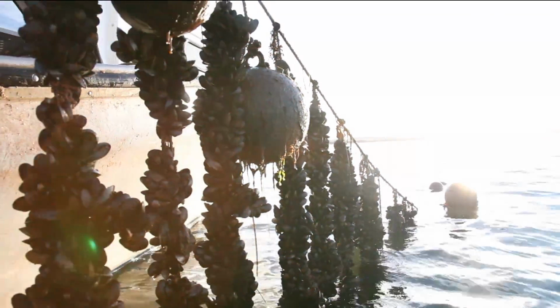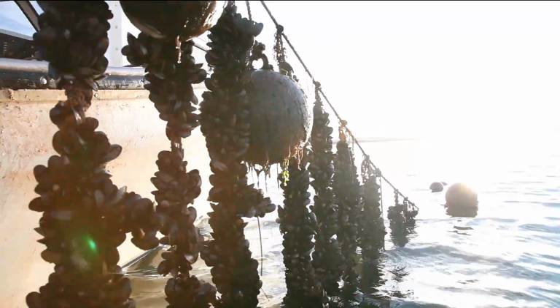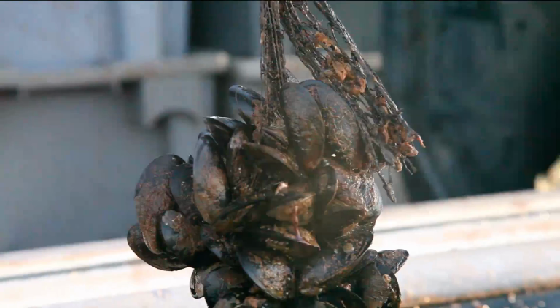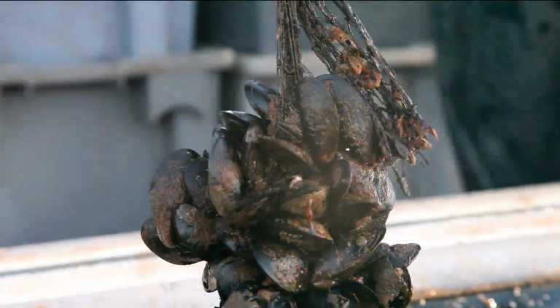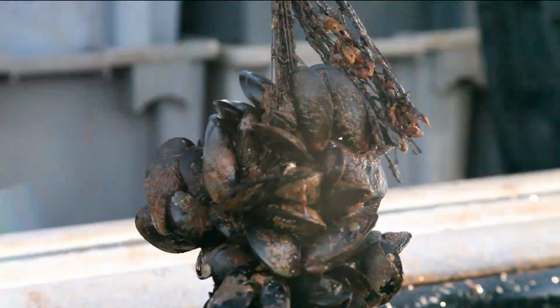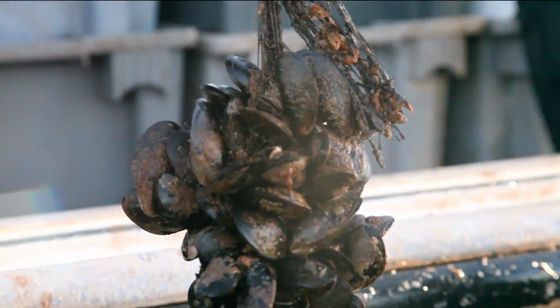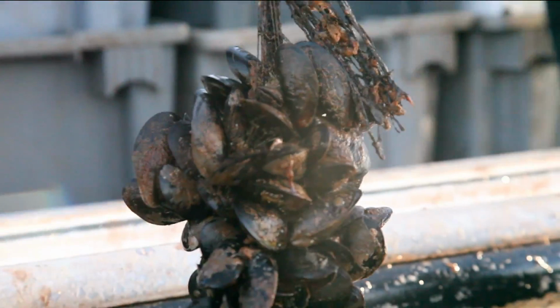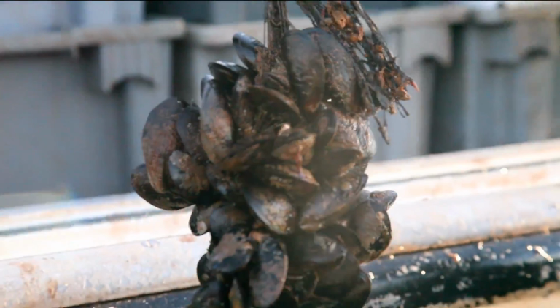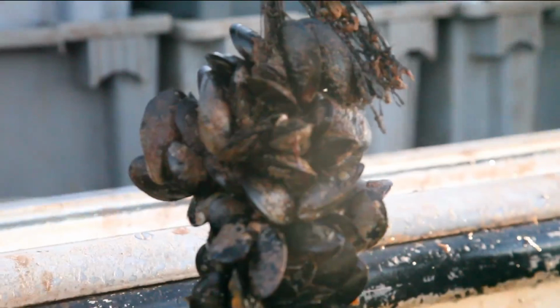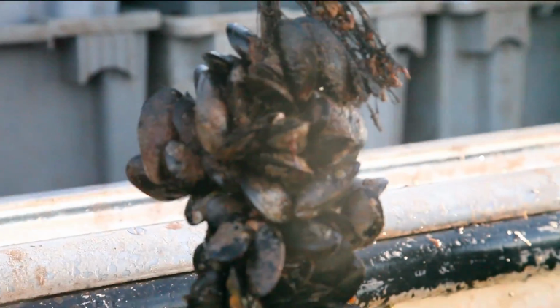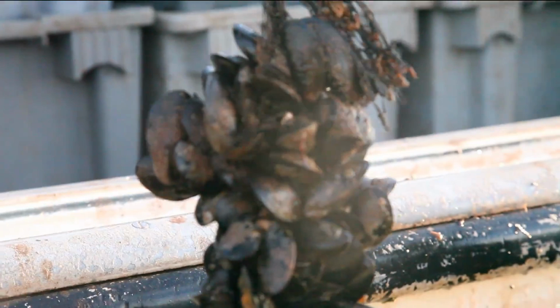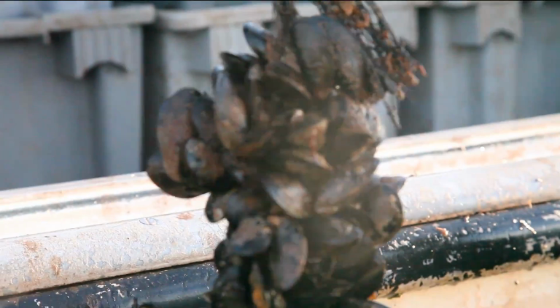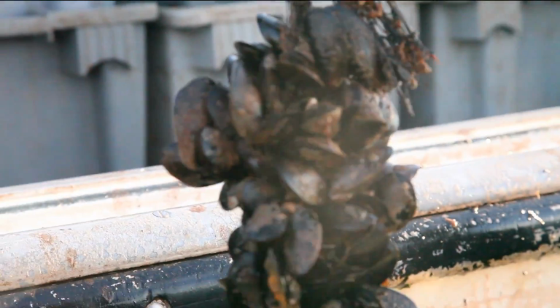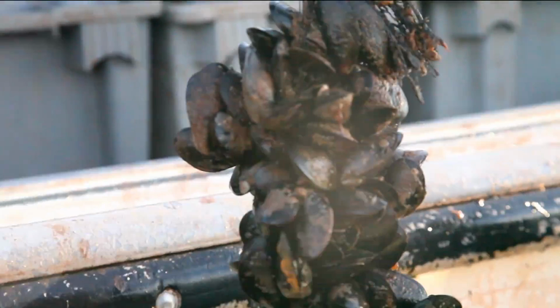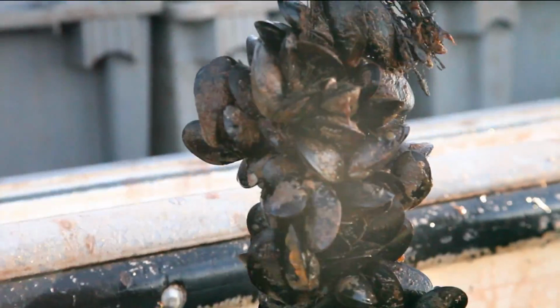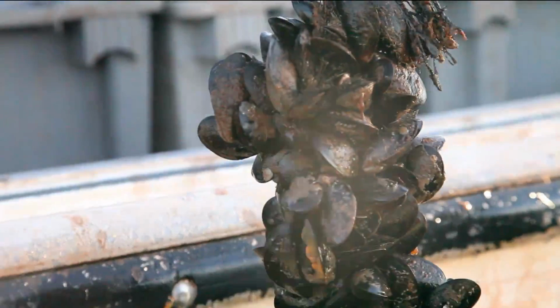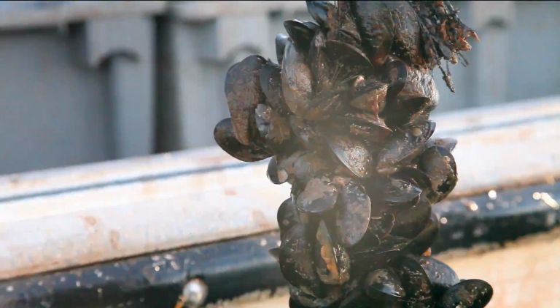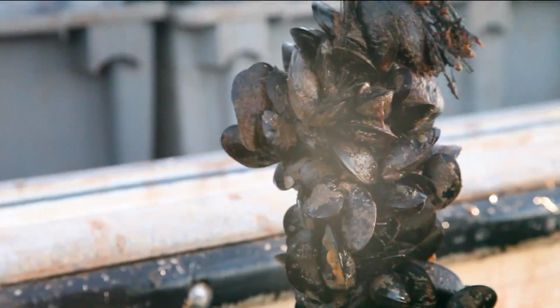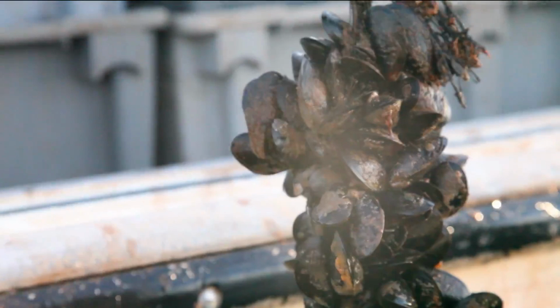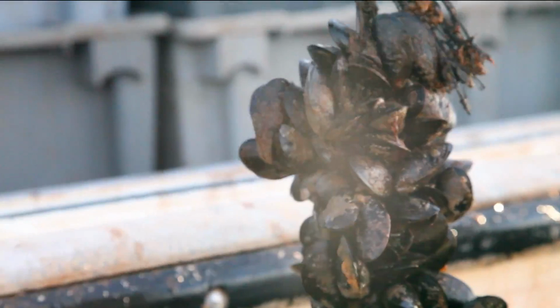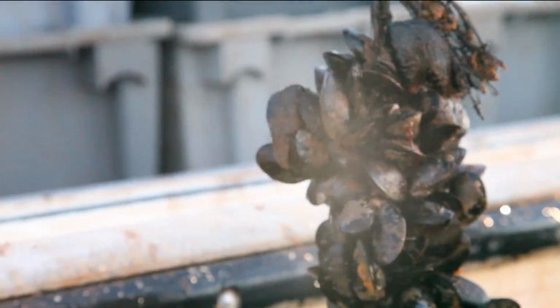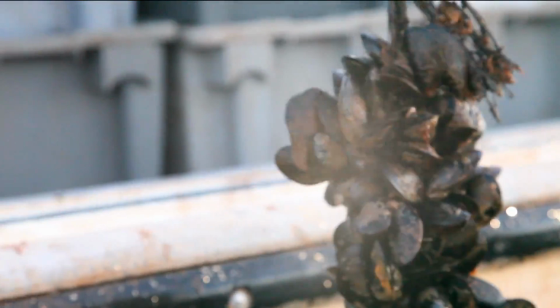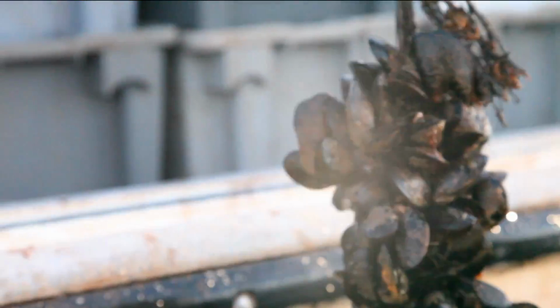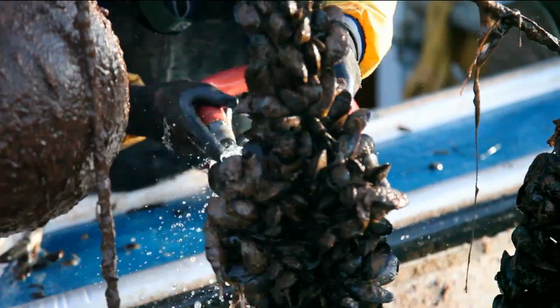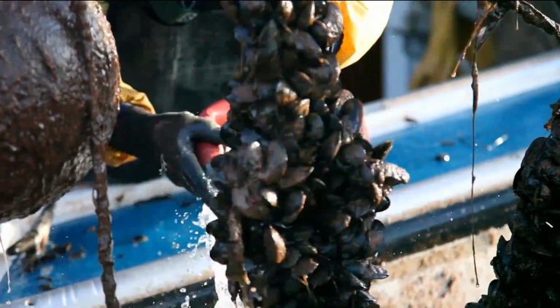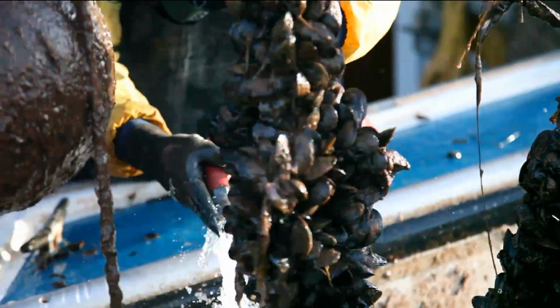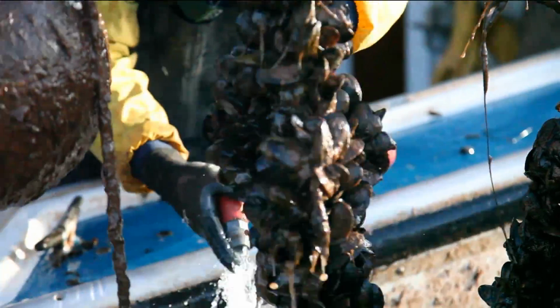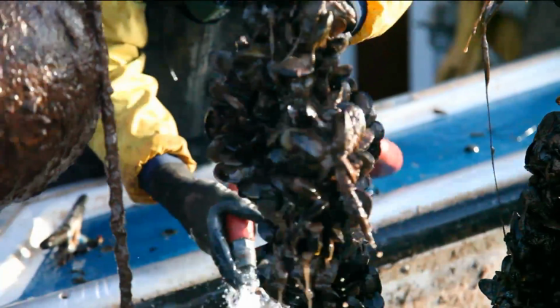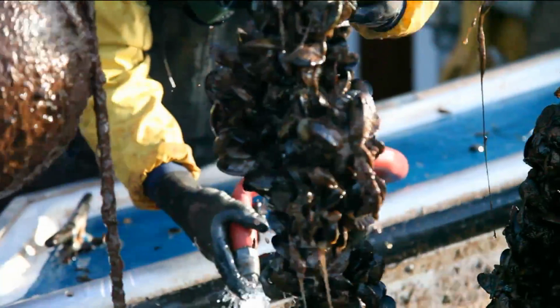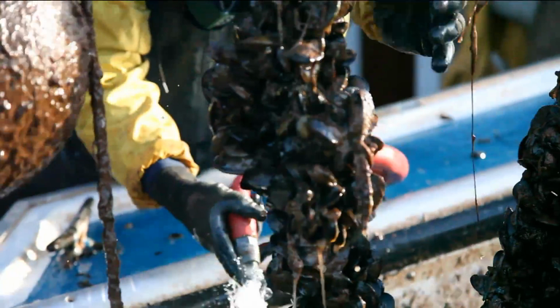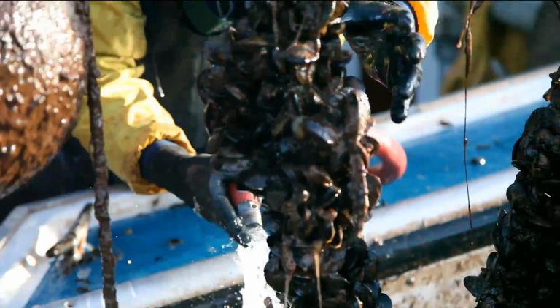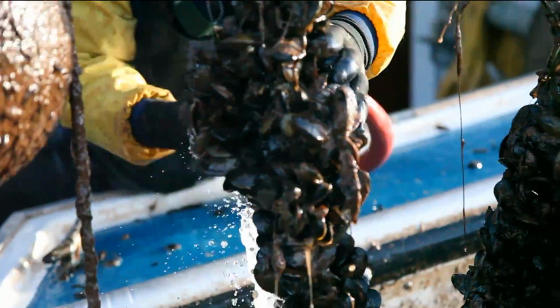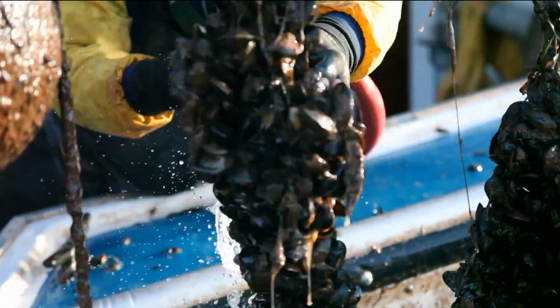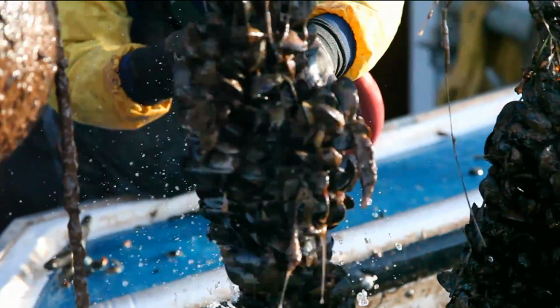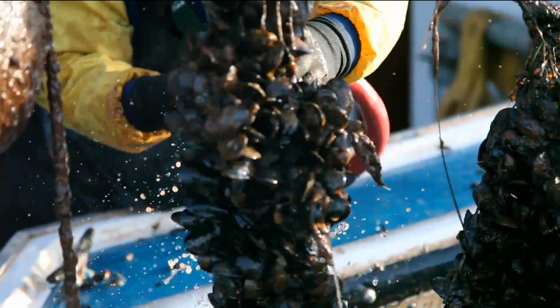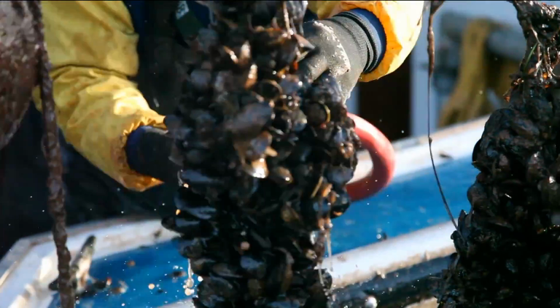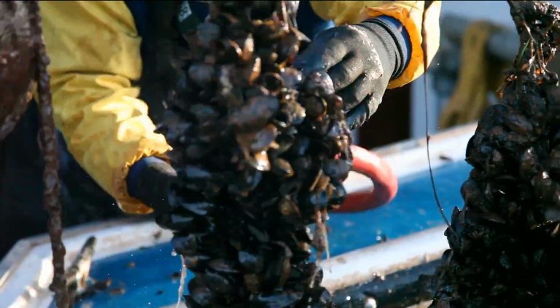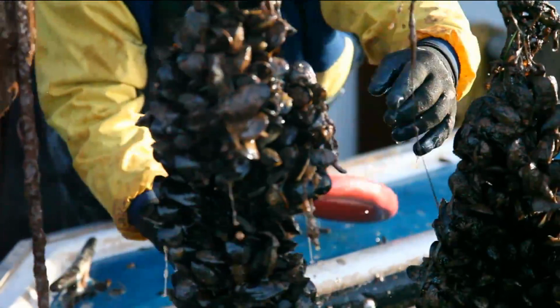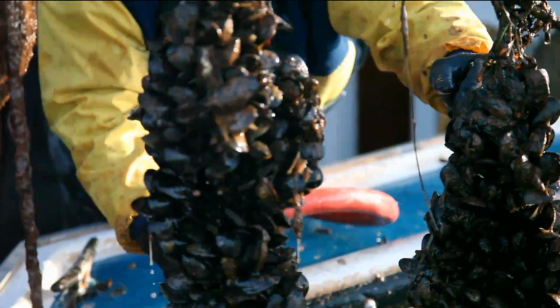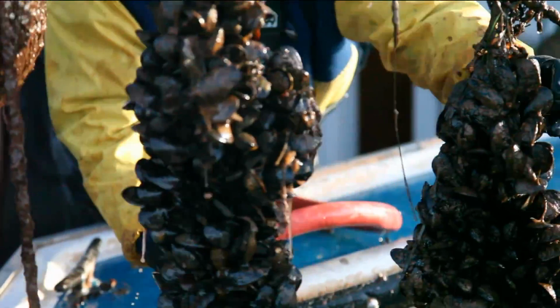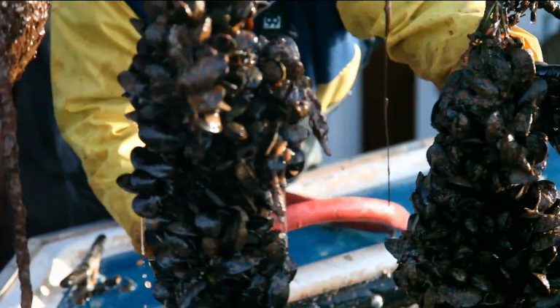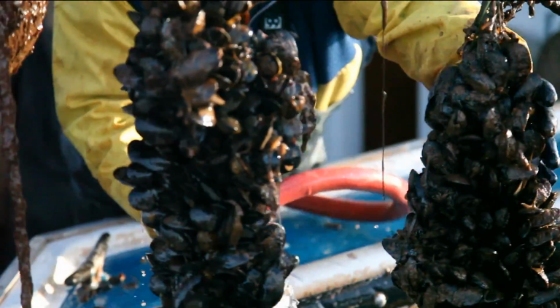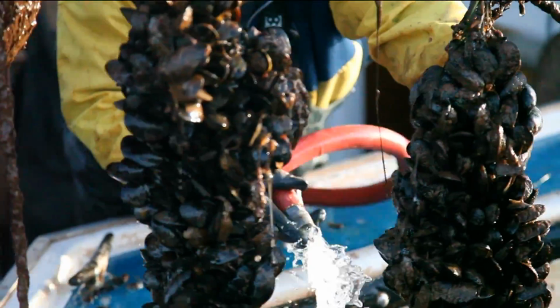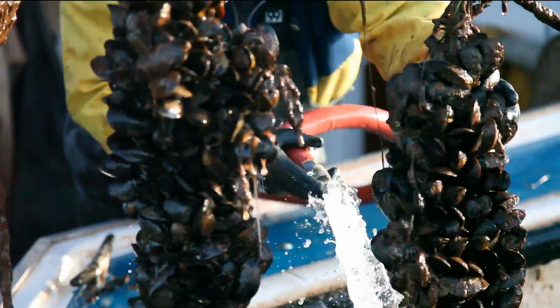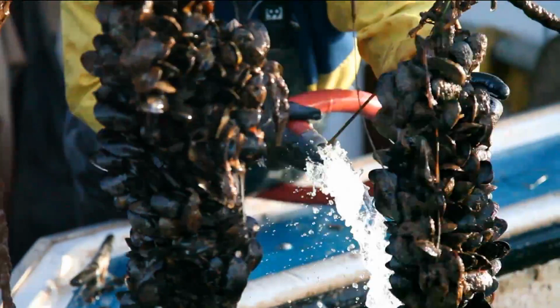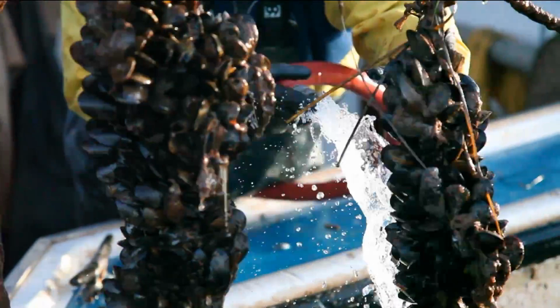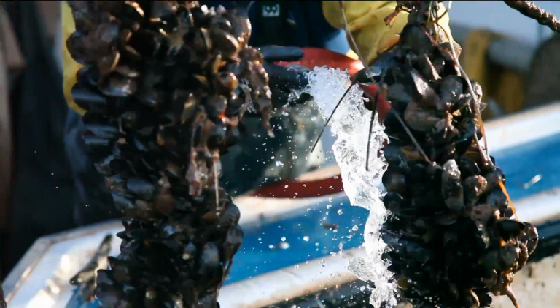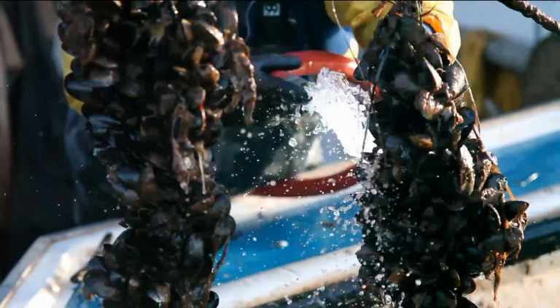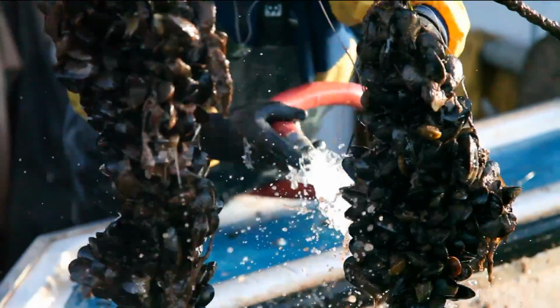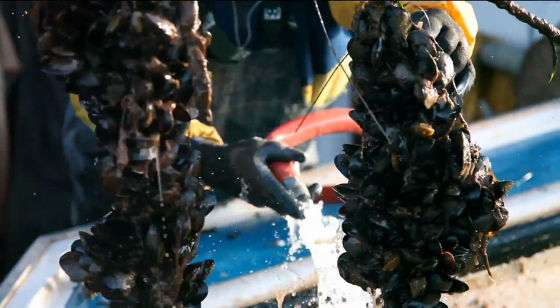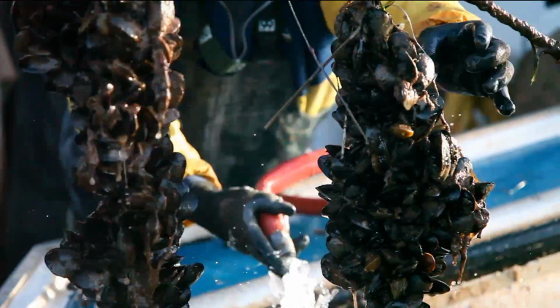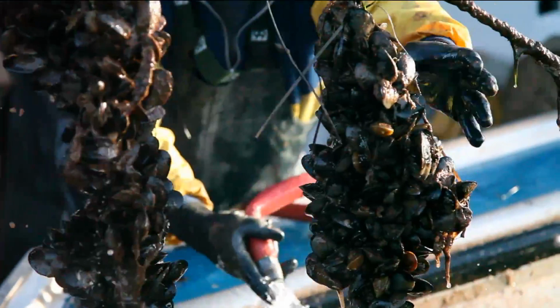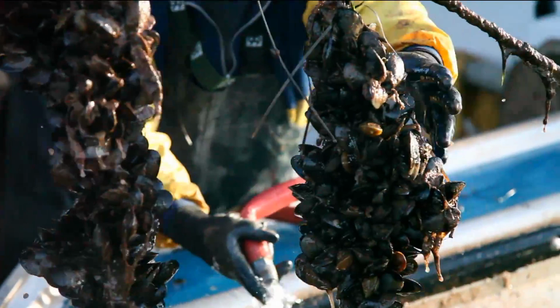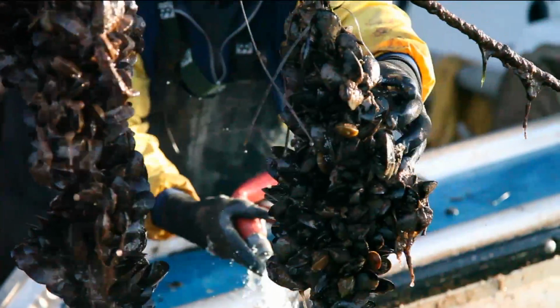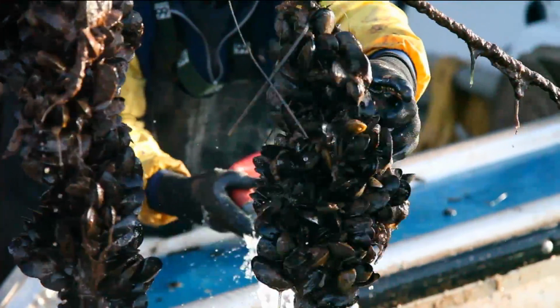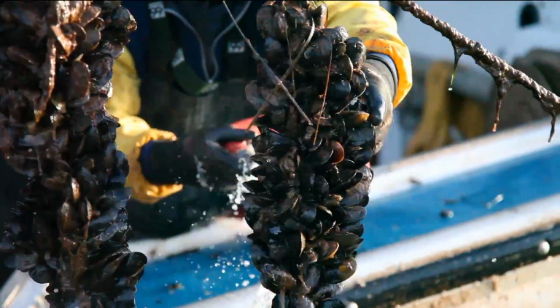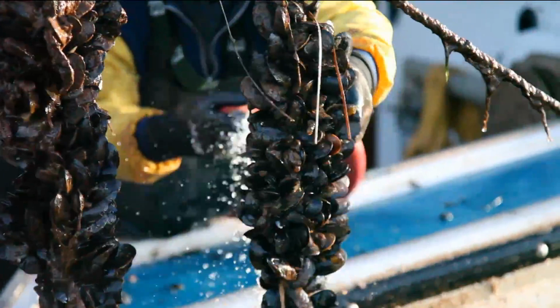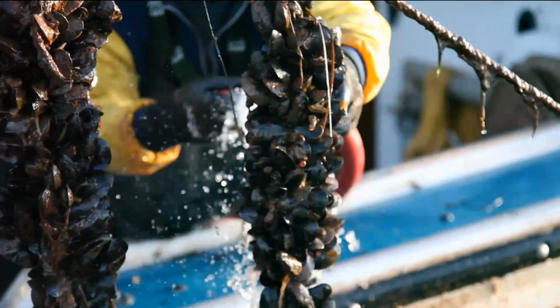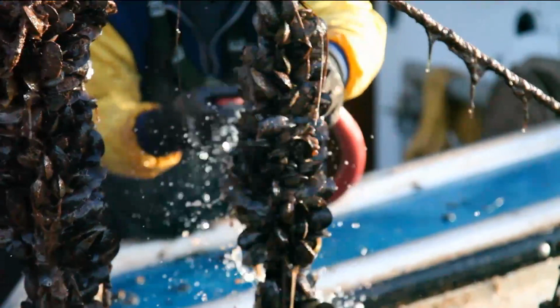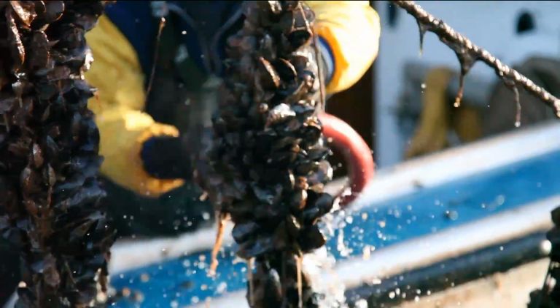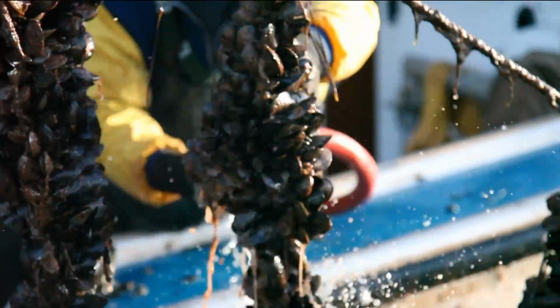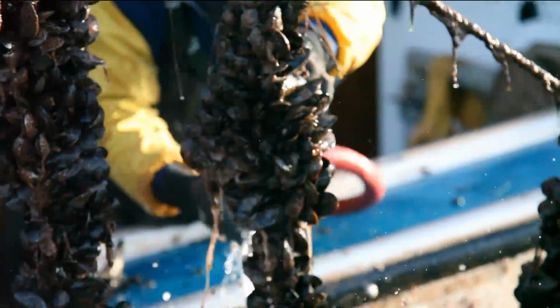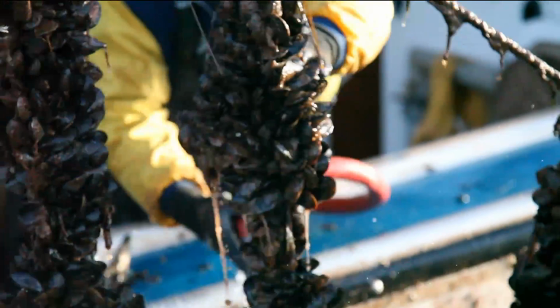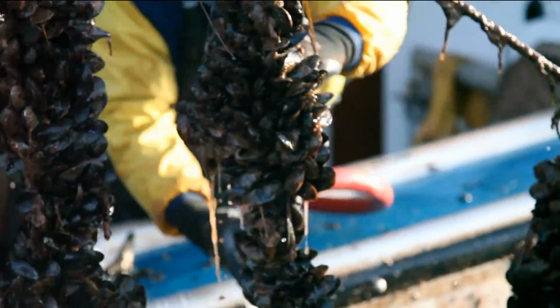Farmed mussels are especially plump, meaty, and sweet, and are grit-free because they haven't touched the ocean floor.